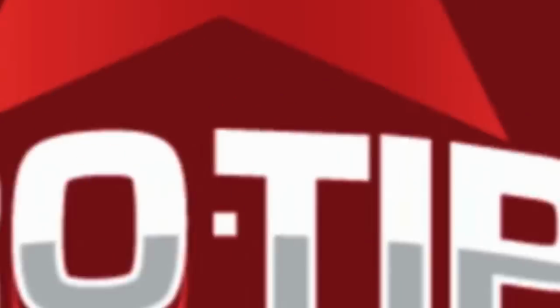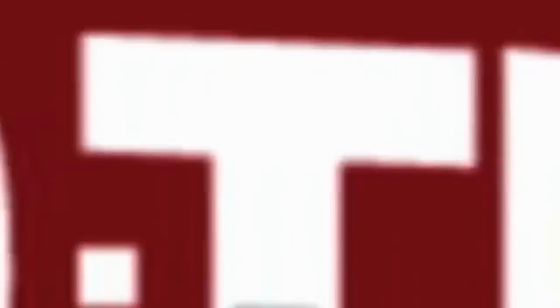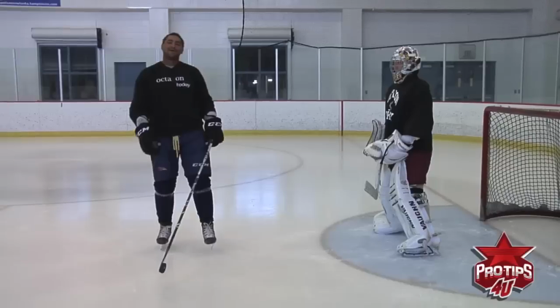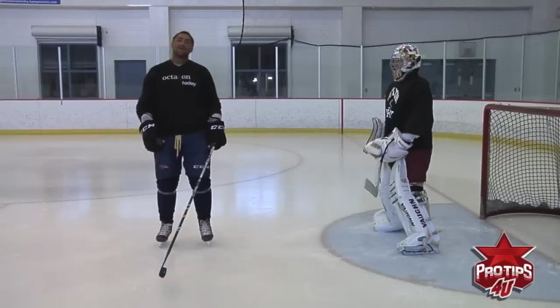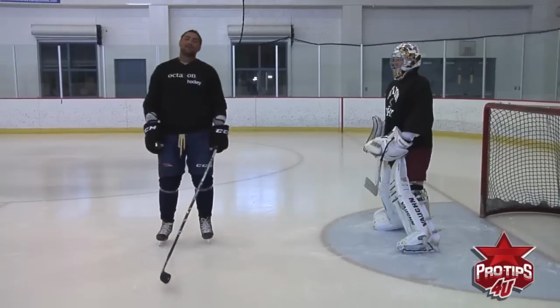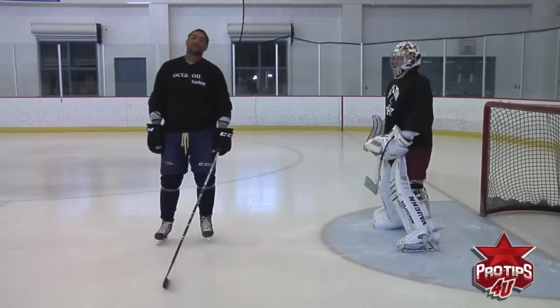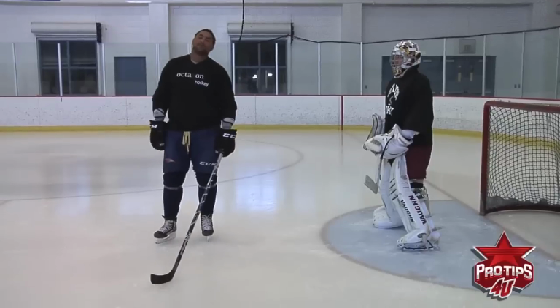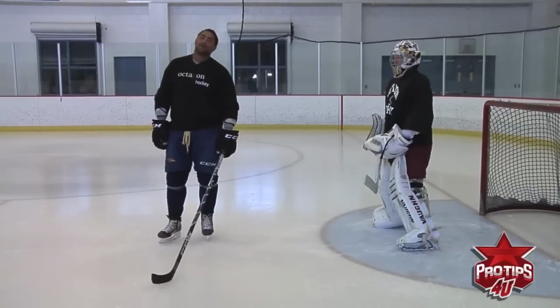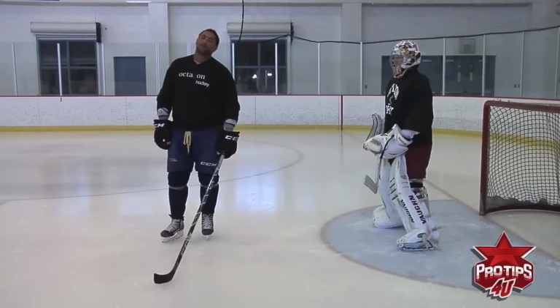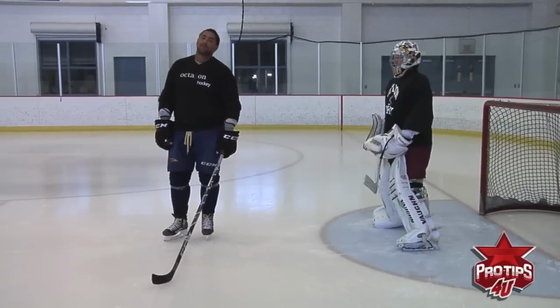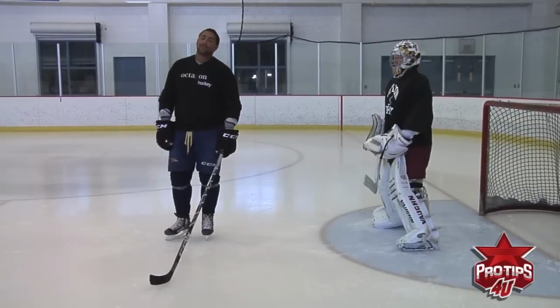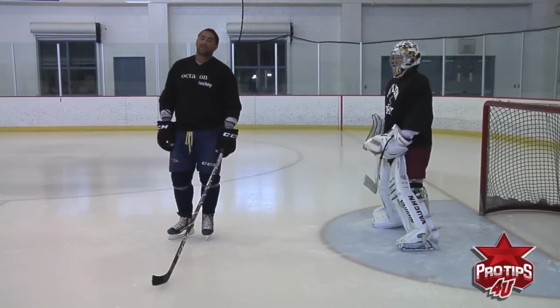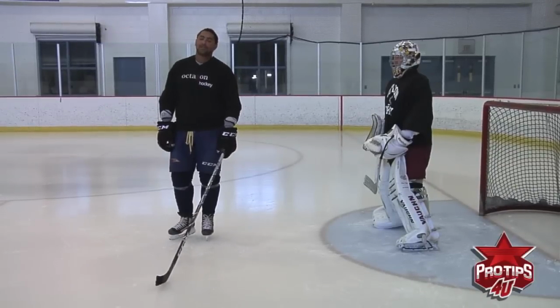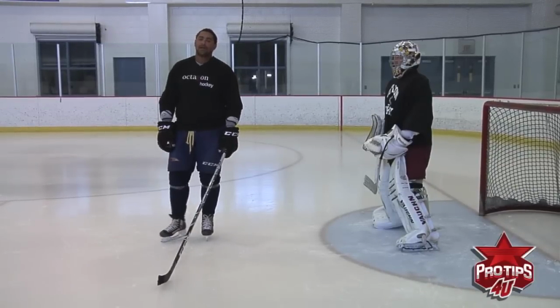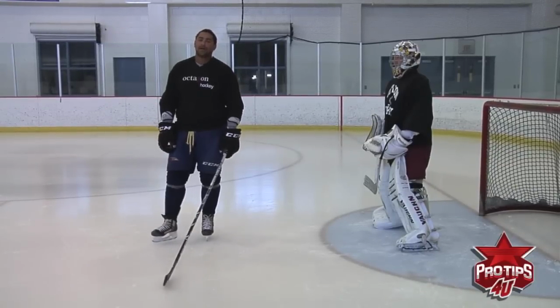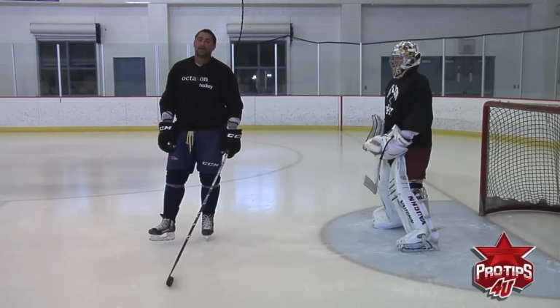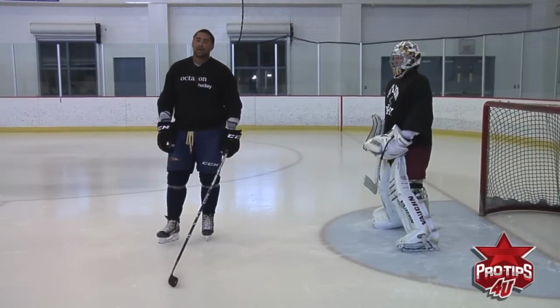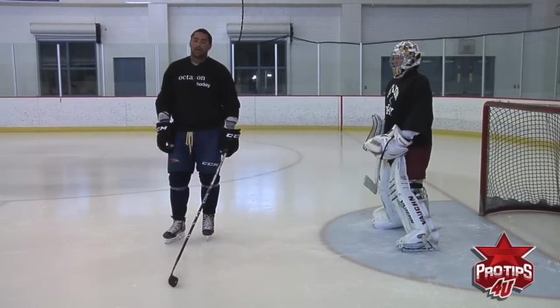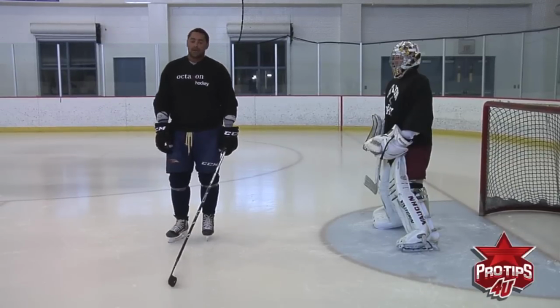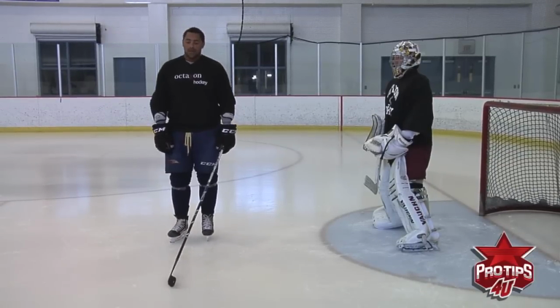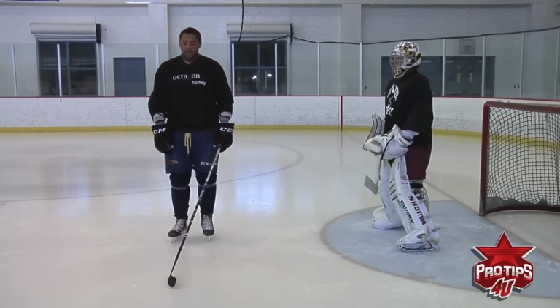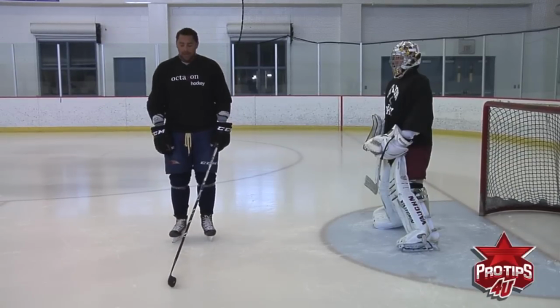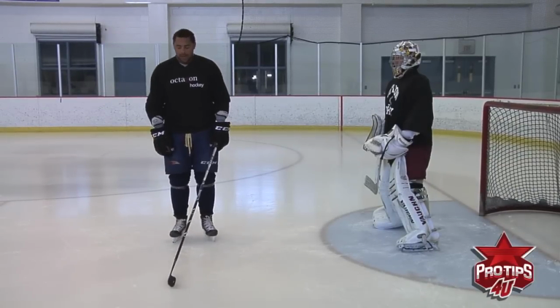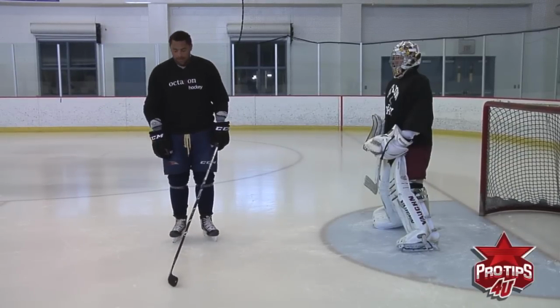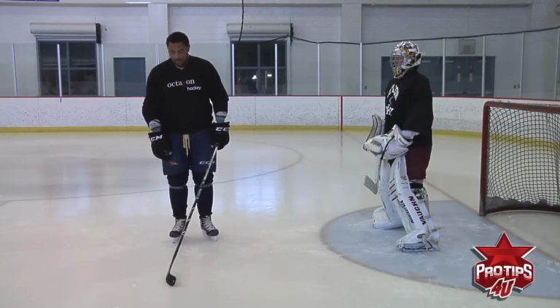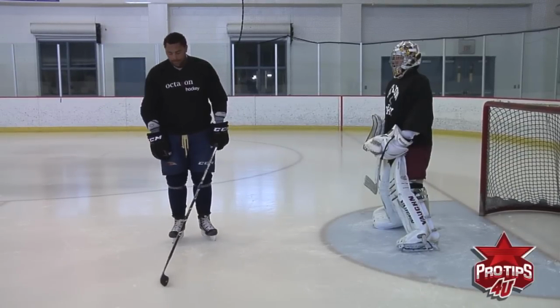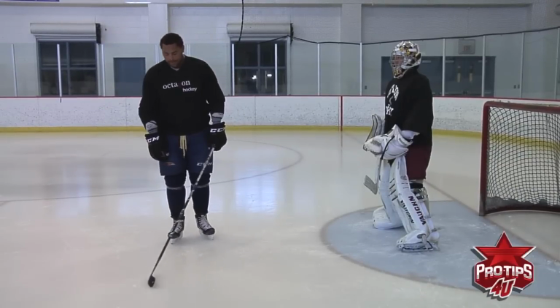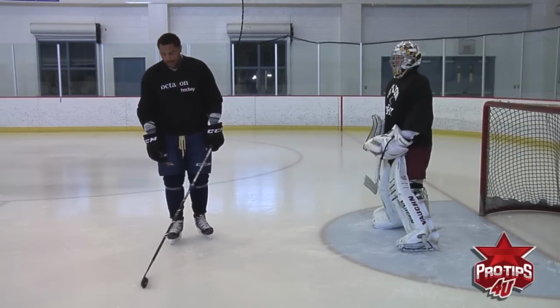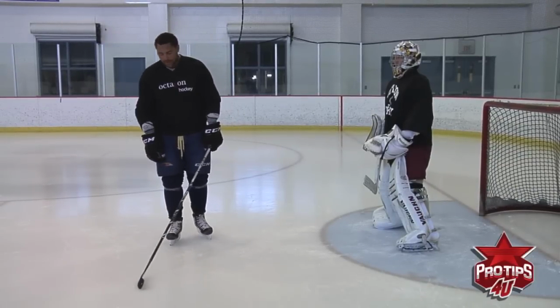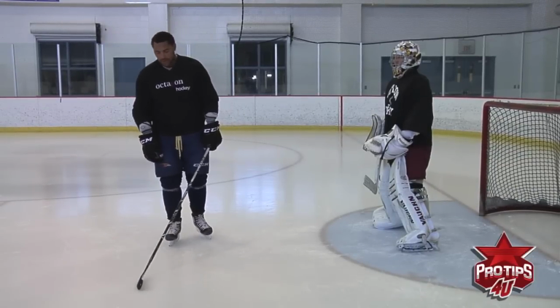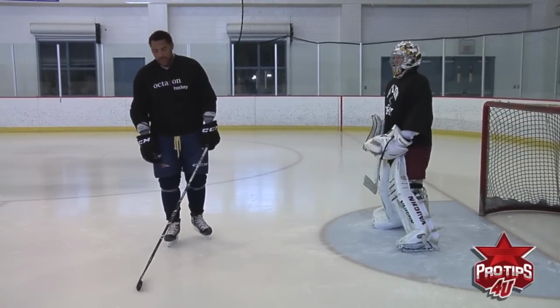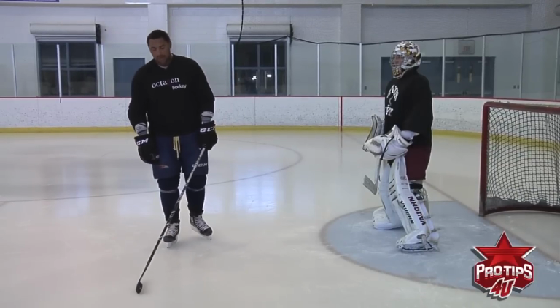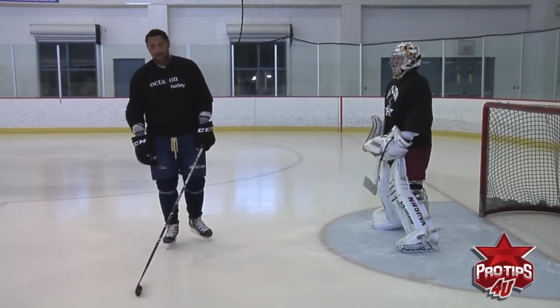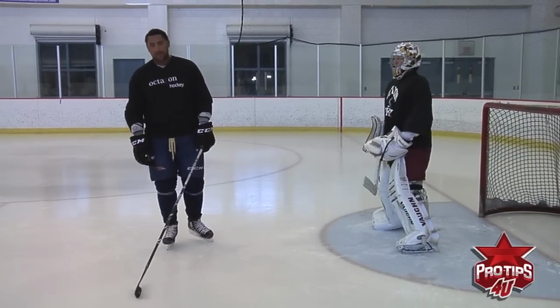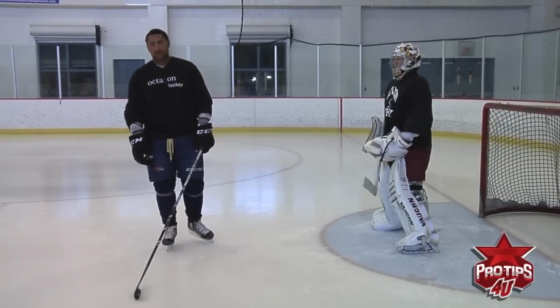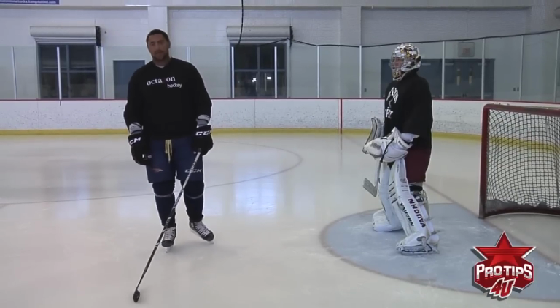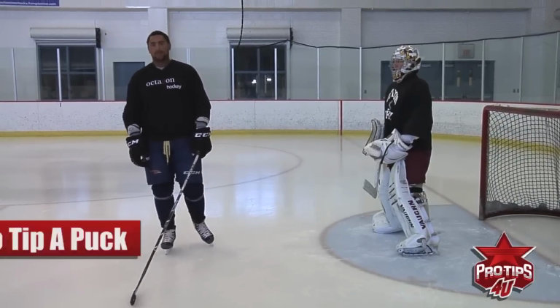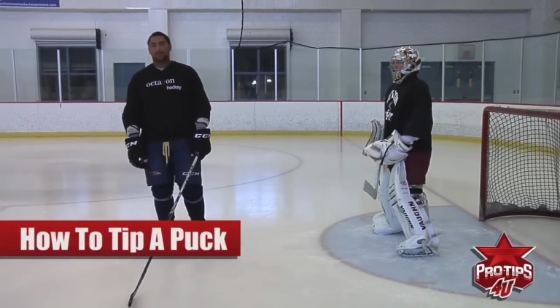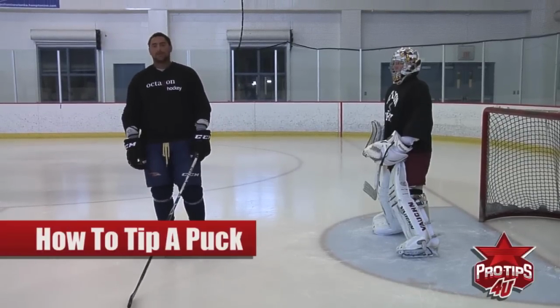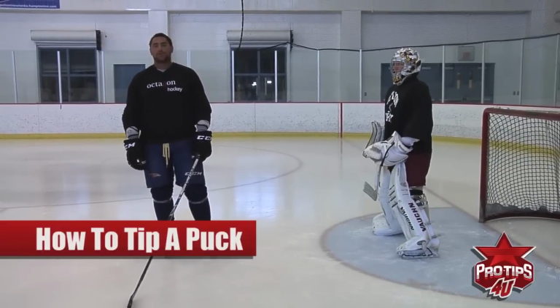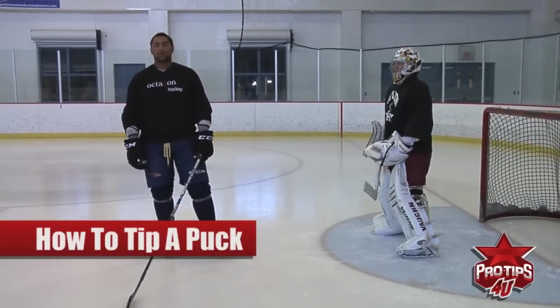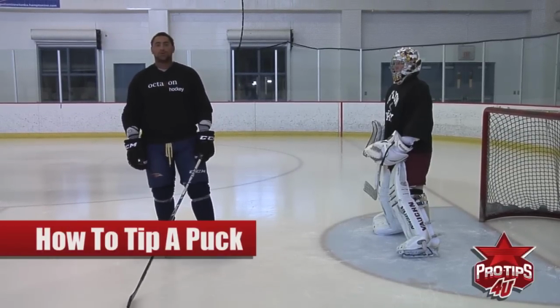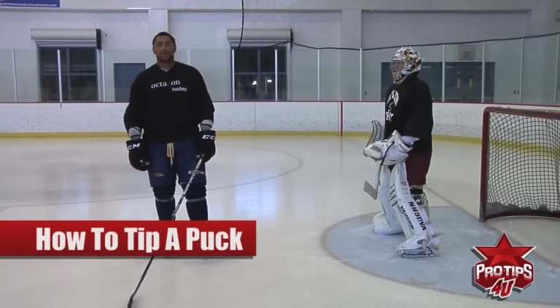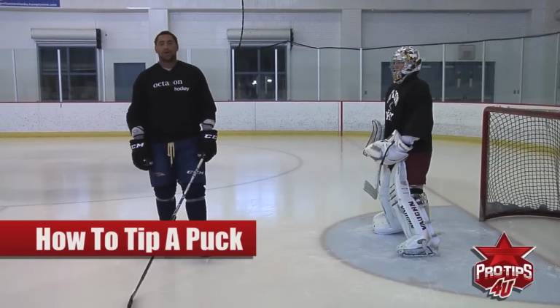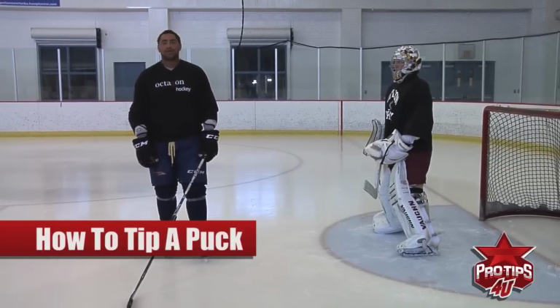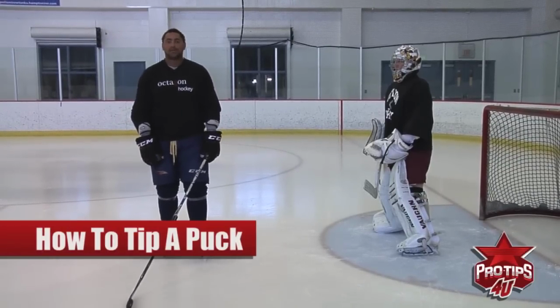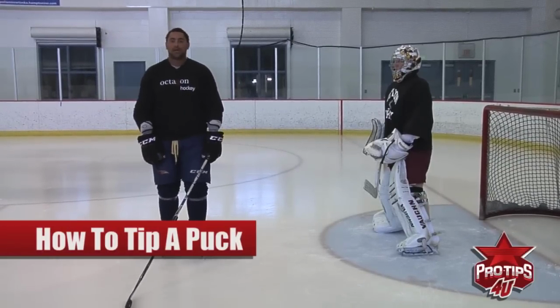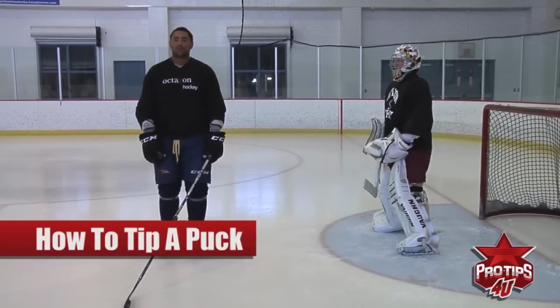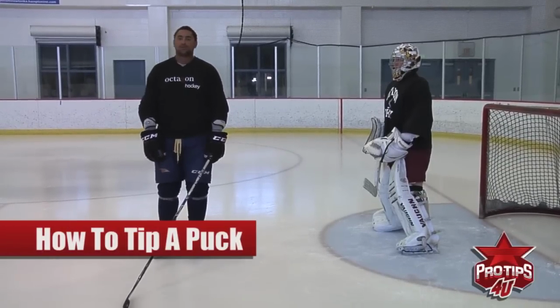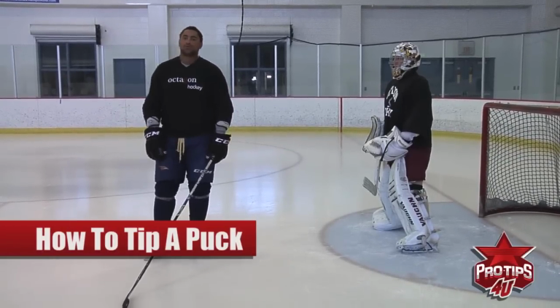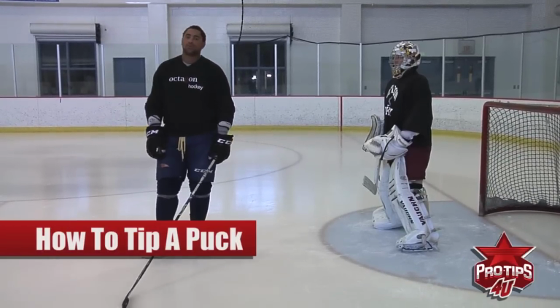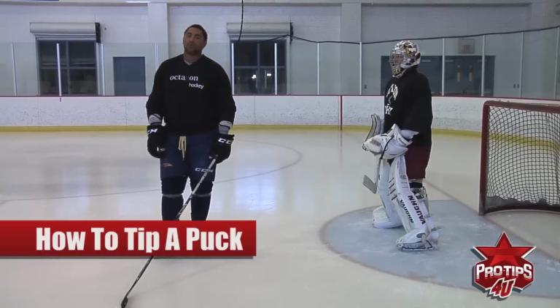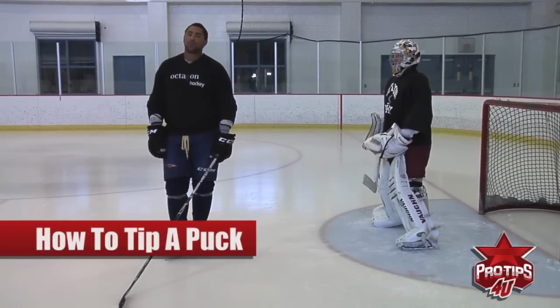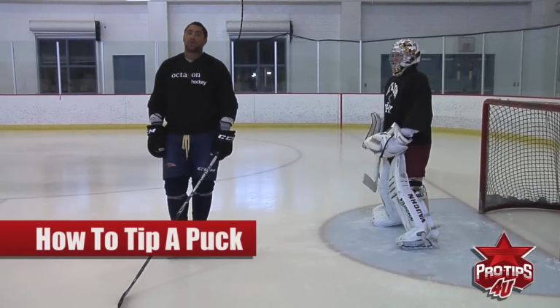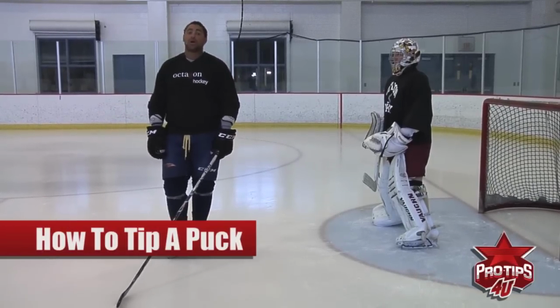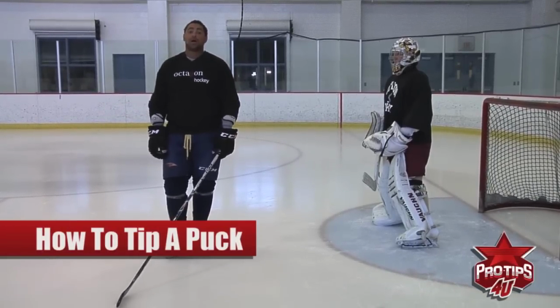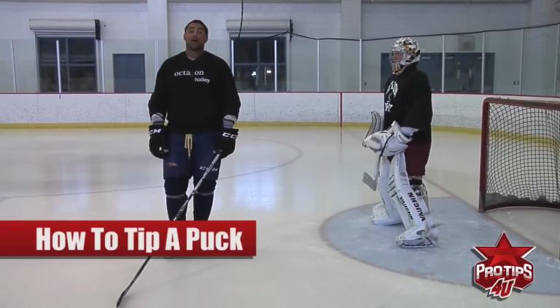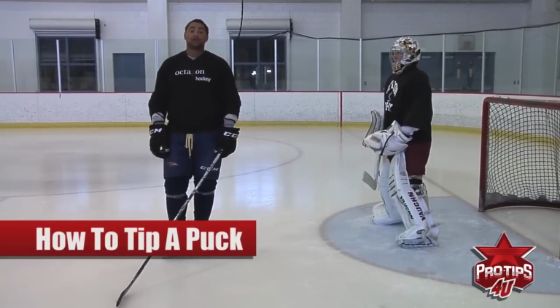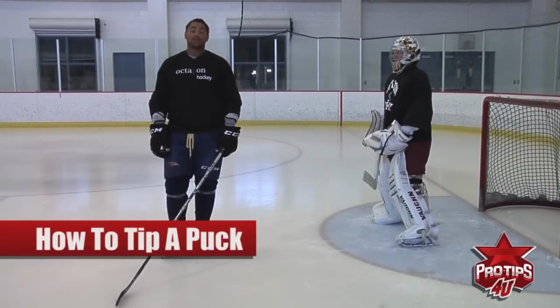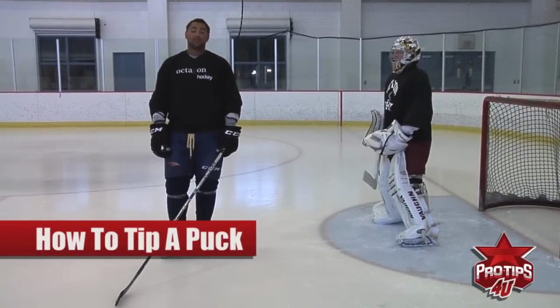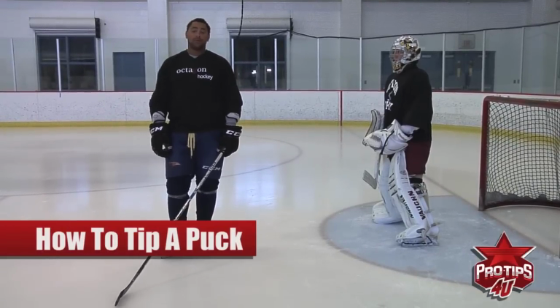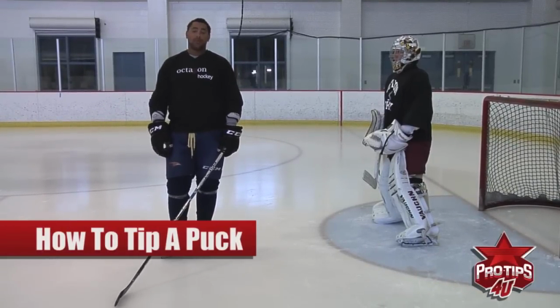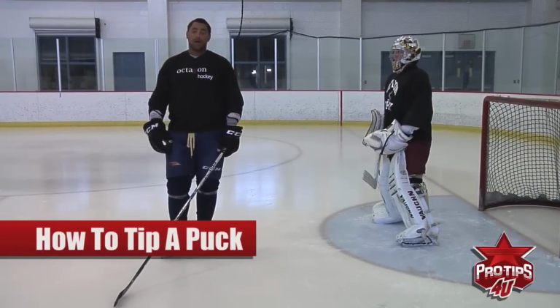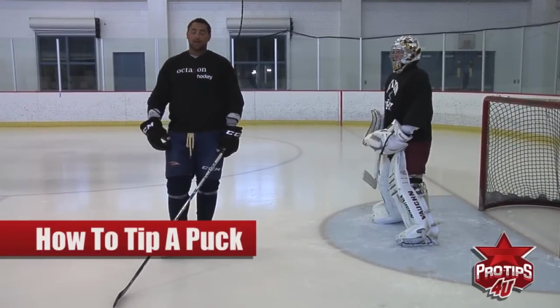I'm Dustin Bufflin and I'm a professional athlete and I'm going to show you guys how to tip a puck.